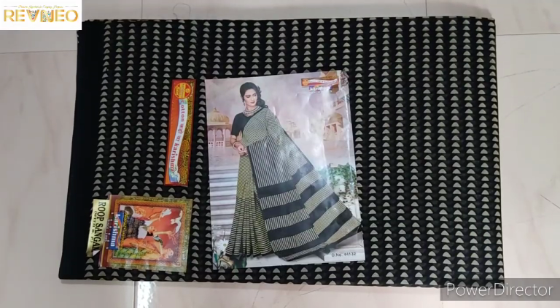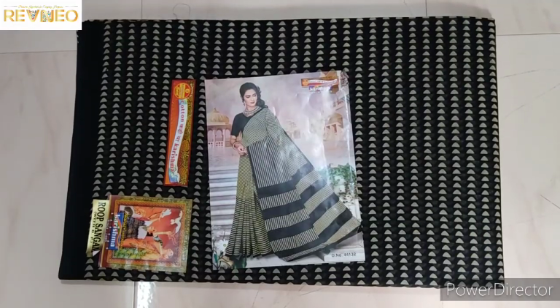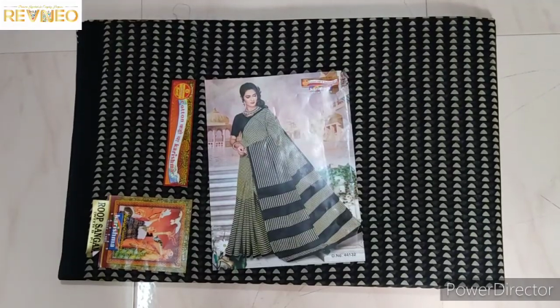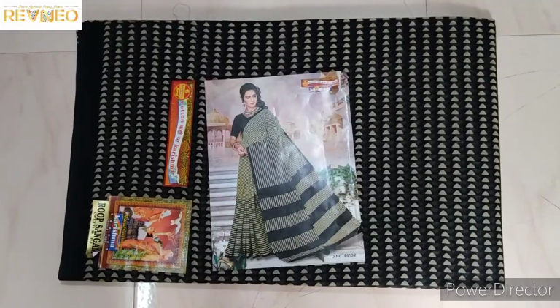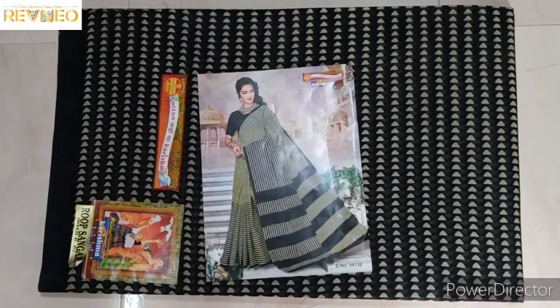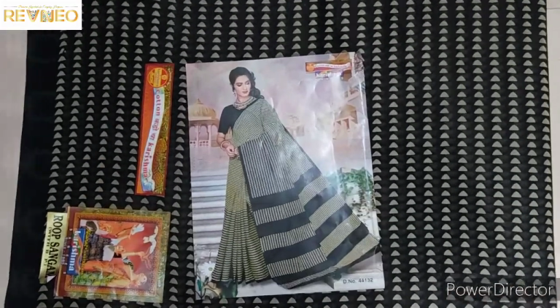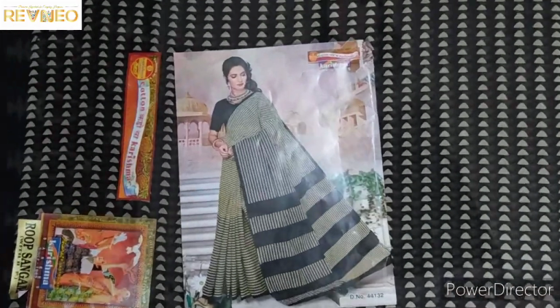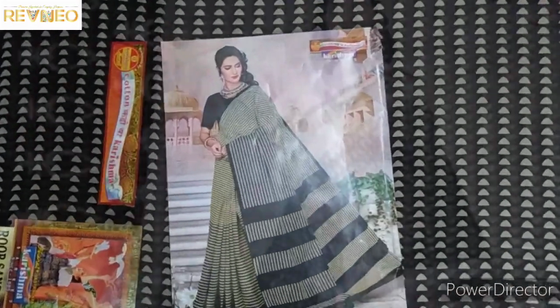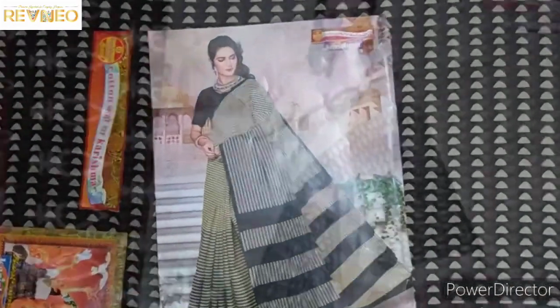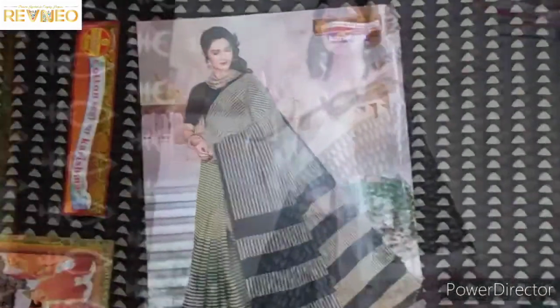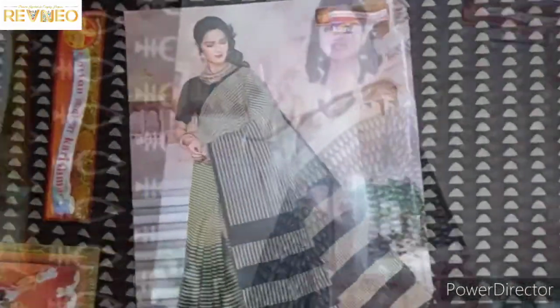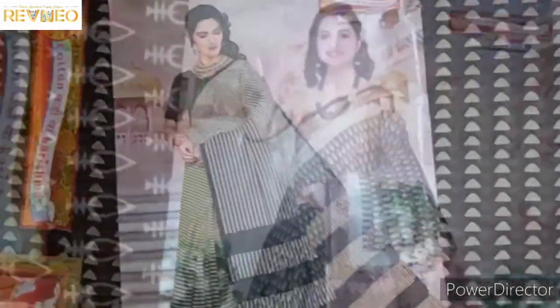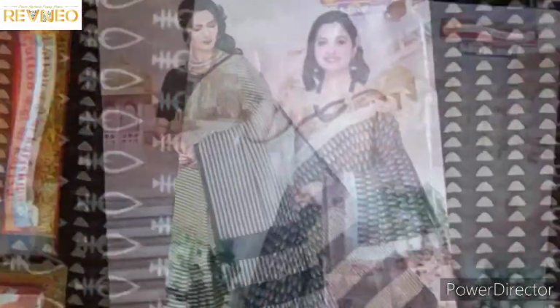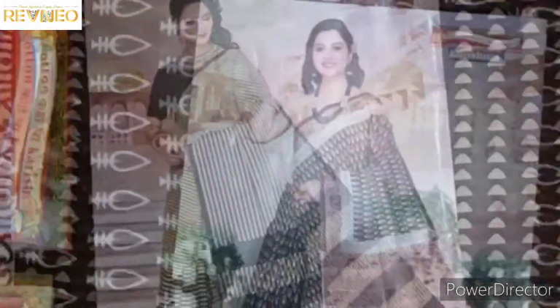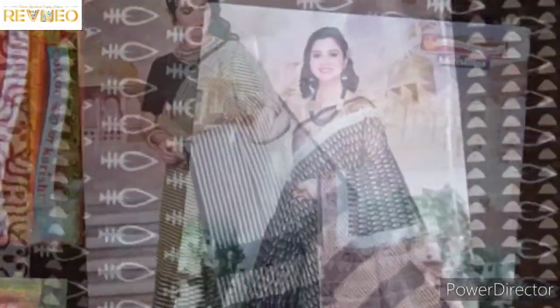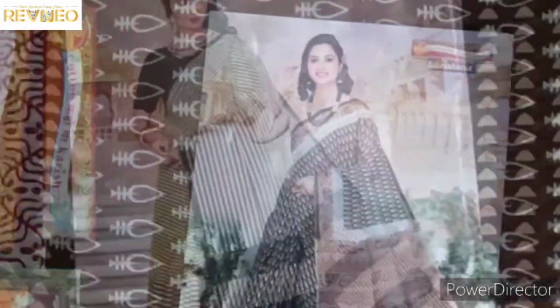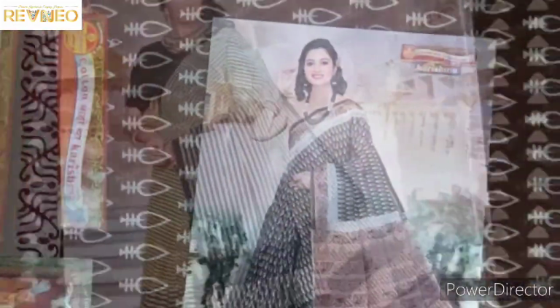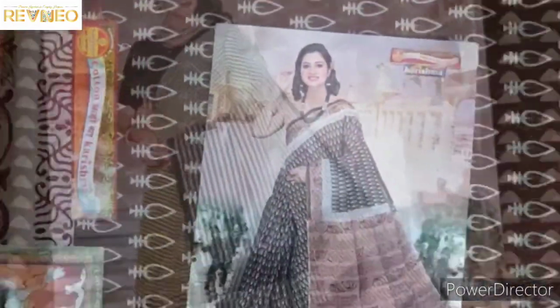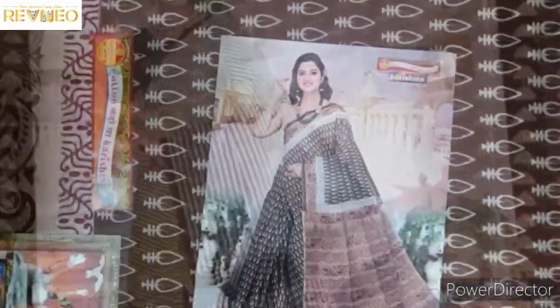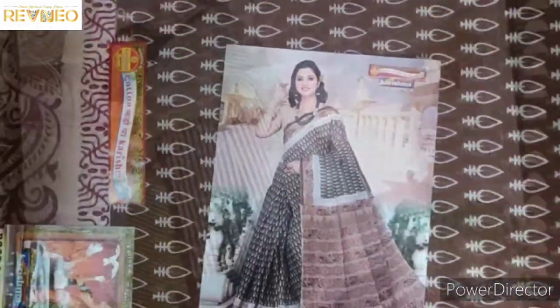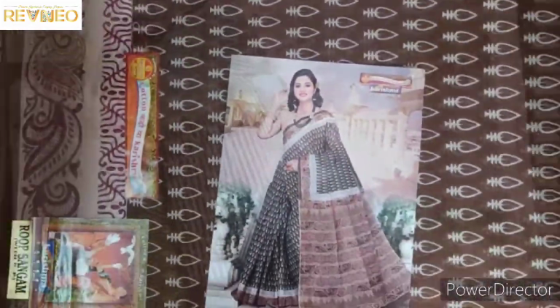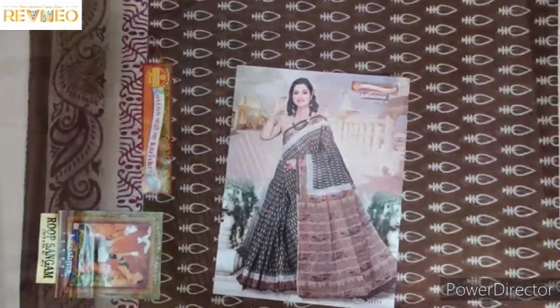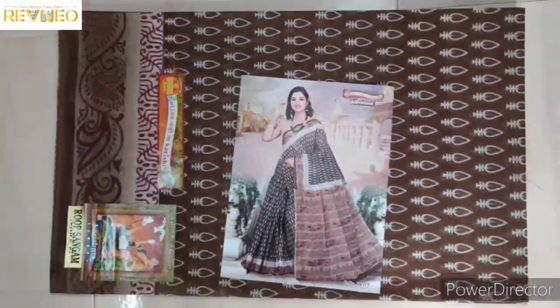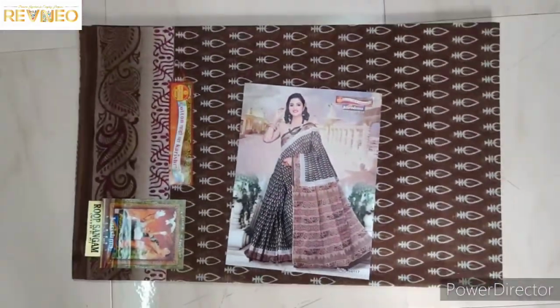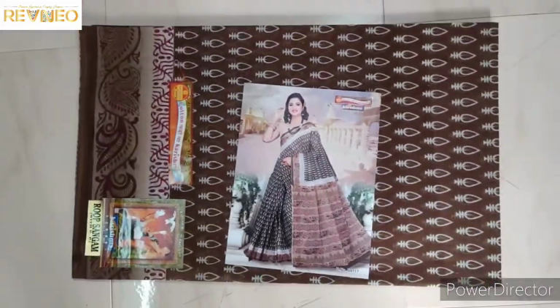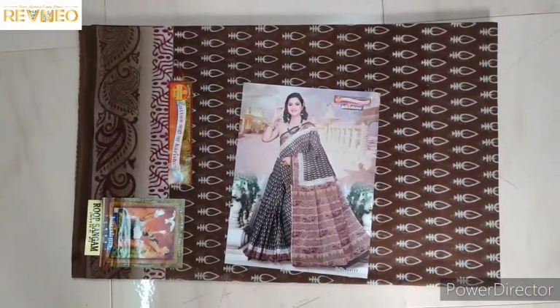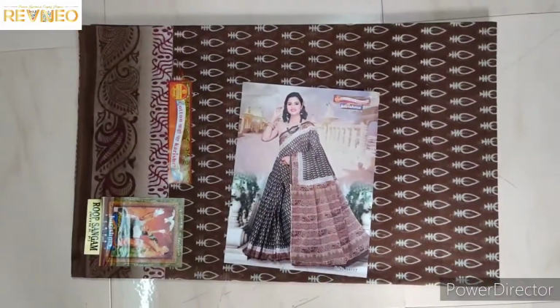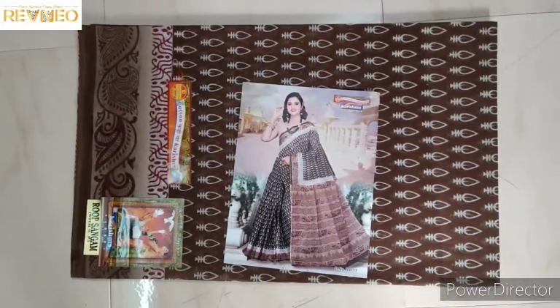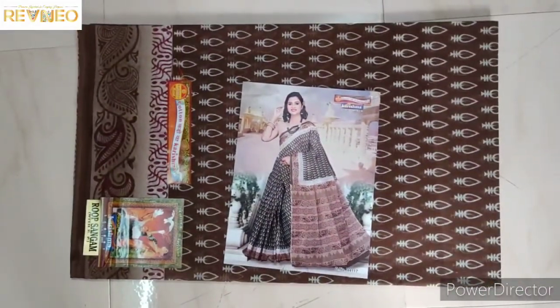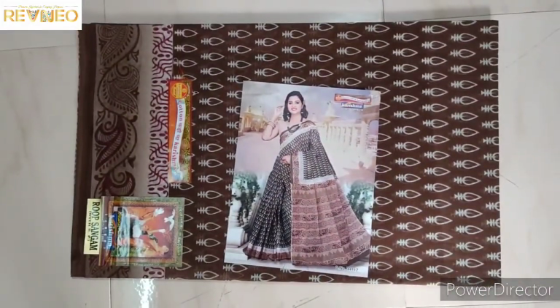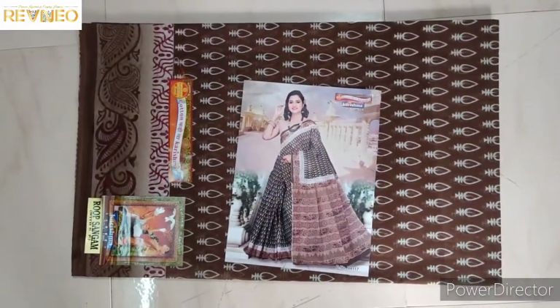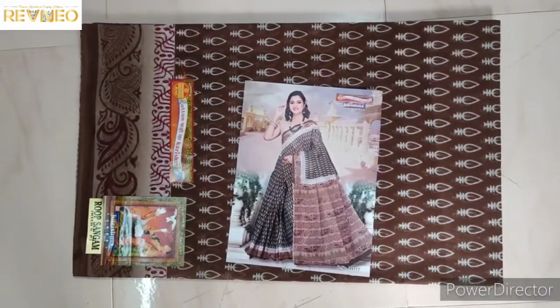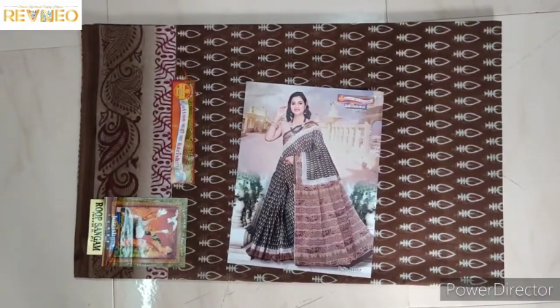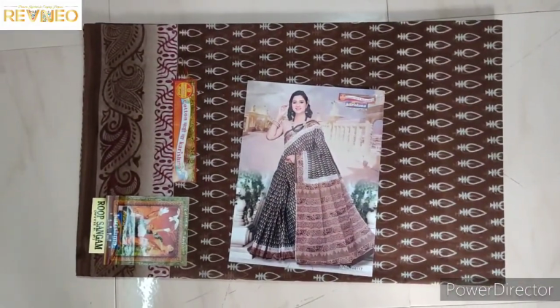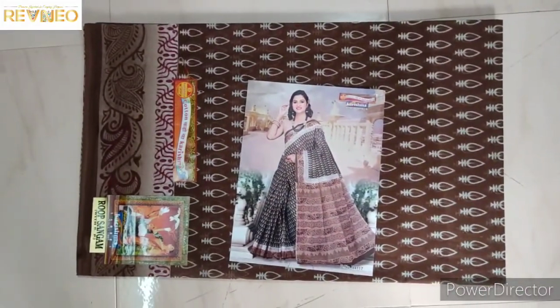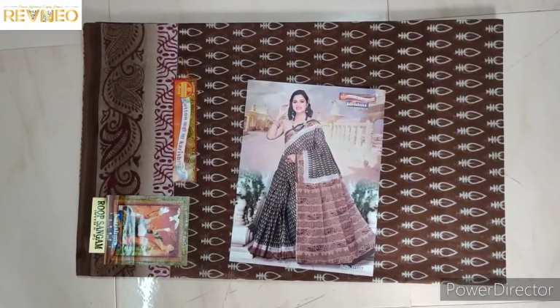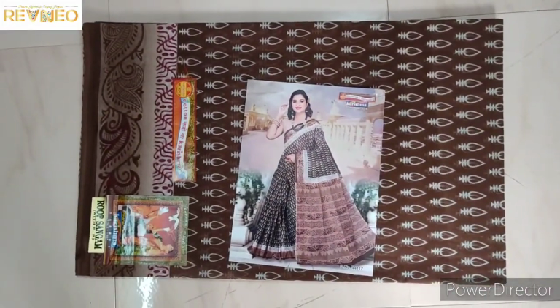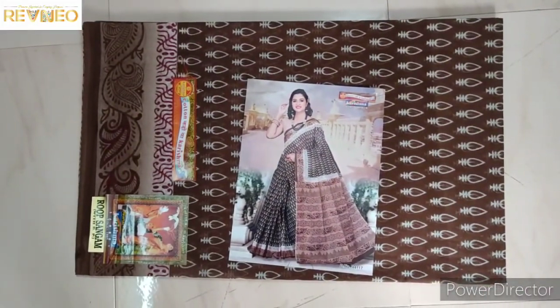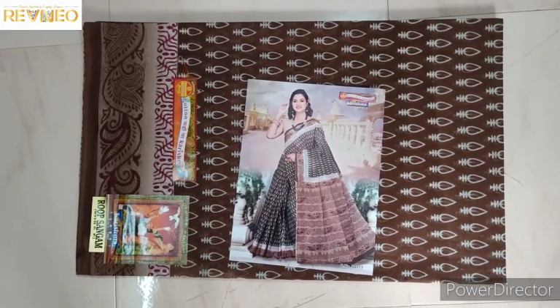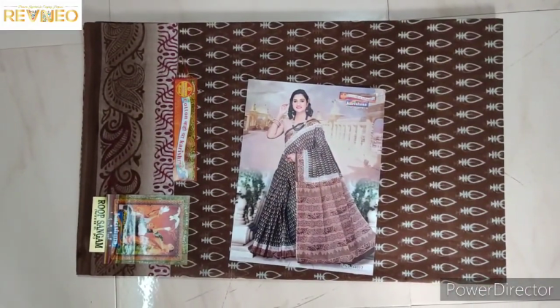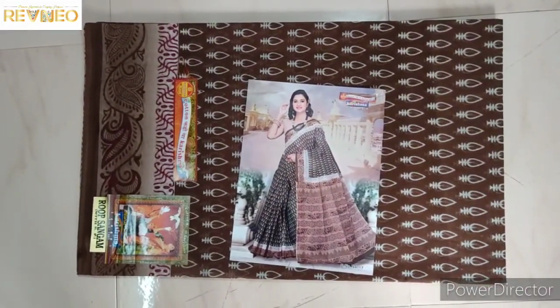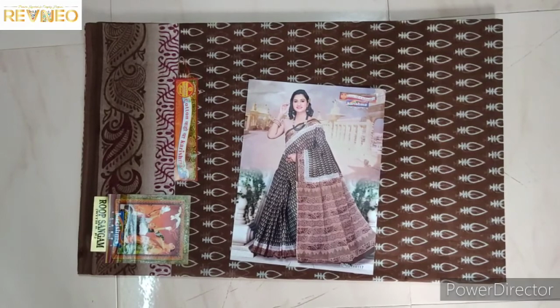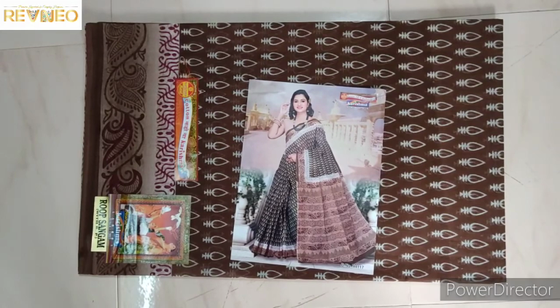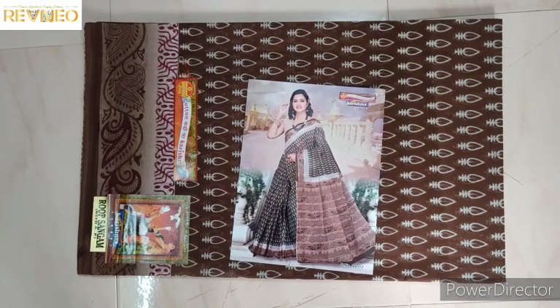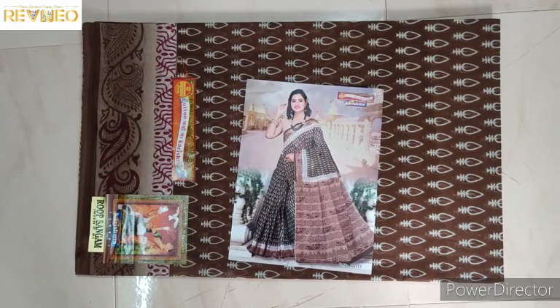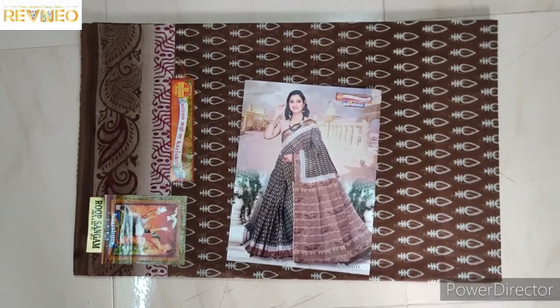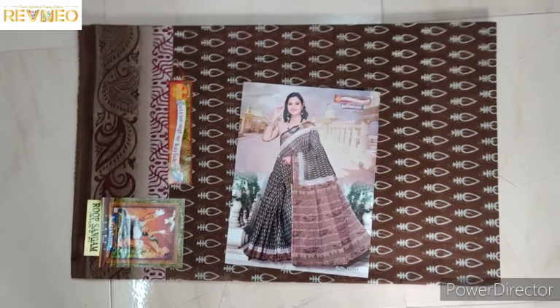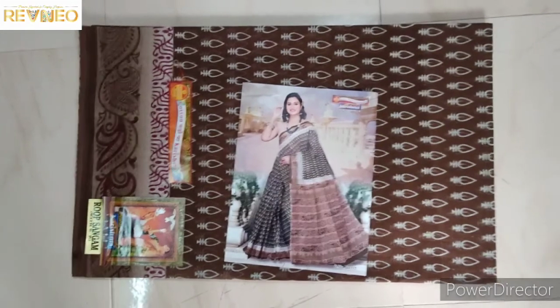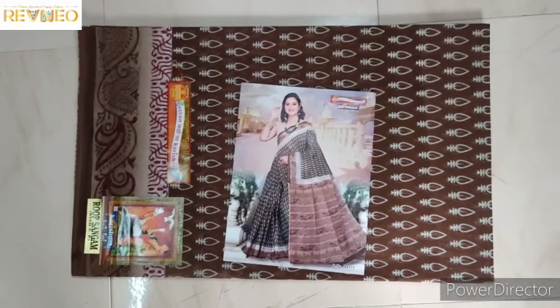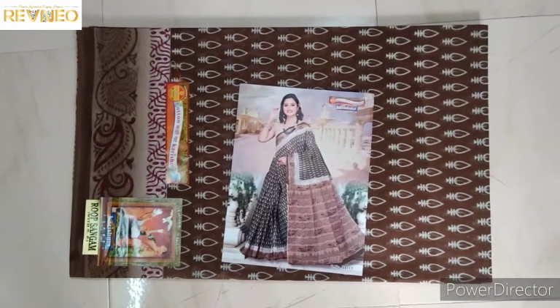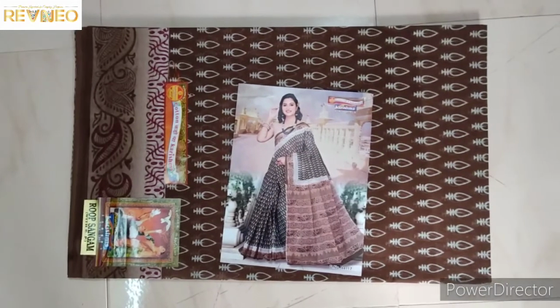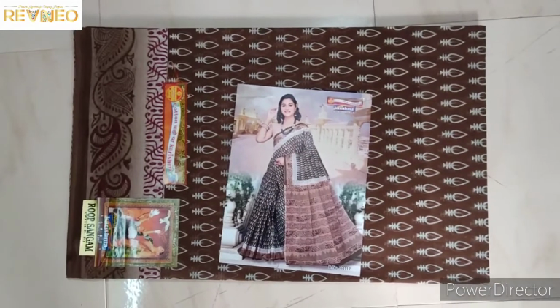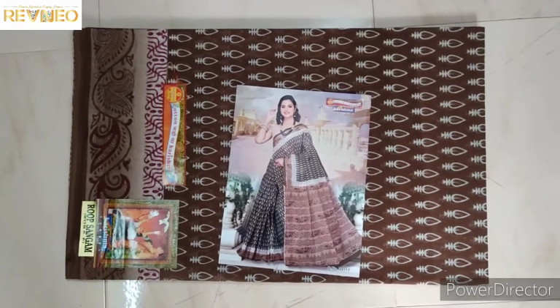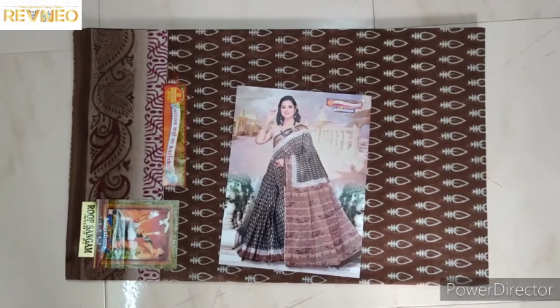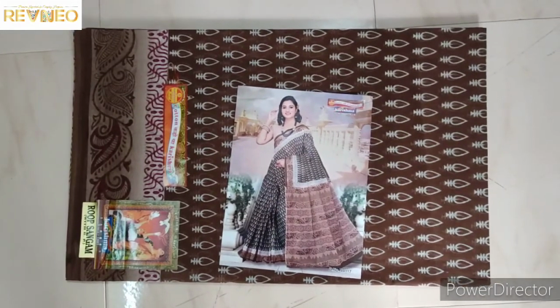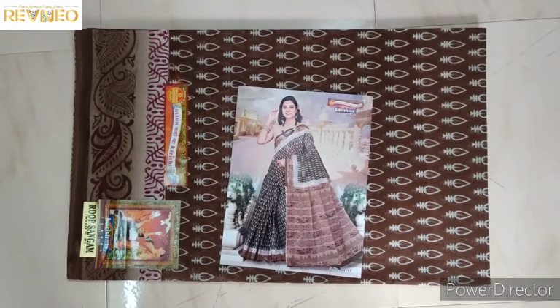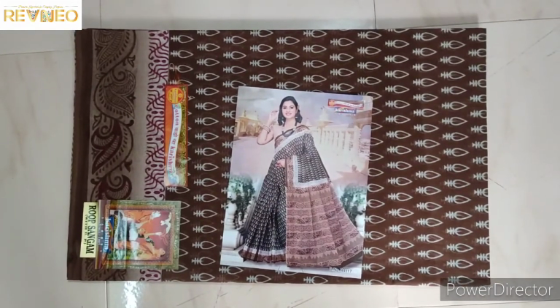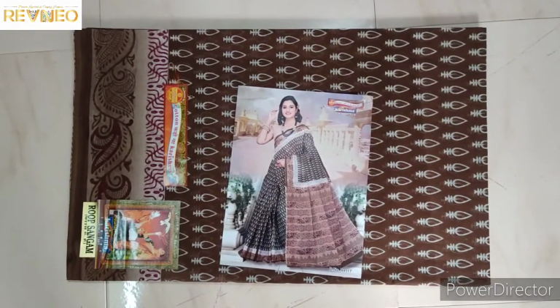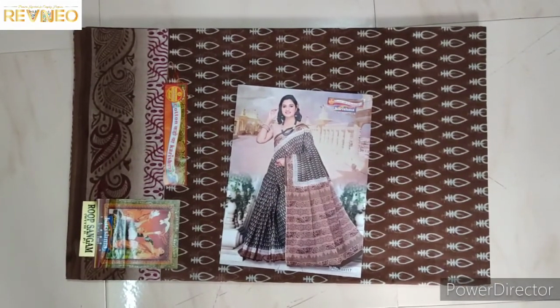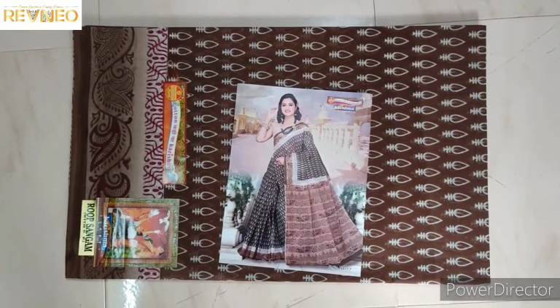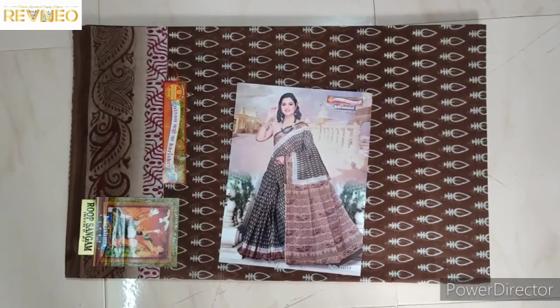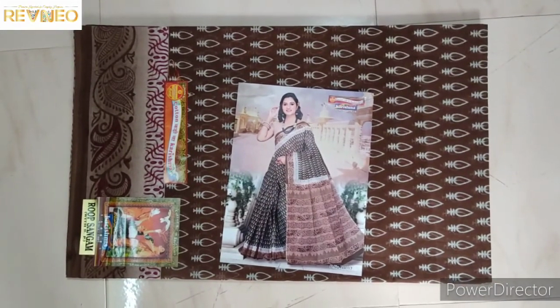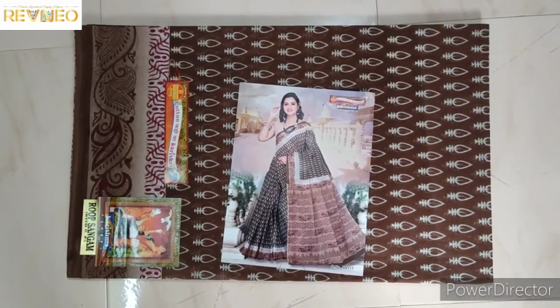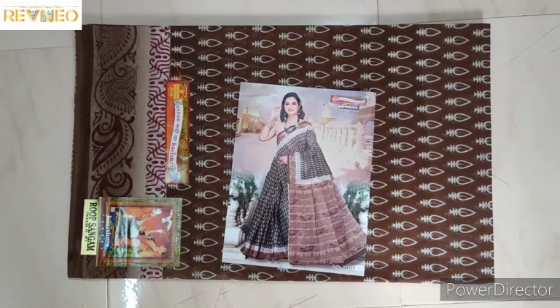Okay, welcome back to Rania Channel. I am going to show a new item. This new item is called Karisma Cotton Series — new designs, catalog designs.